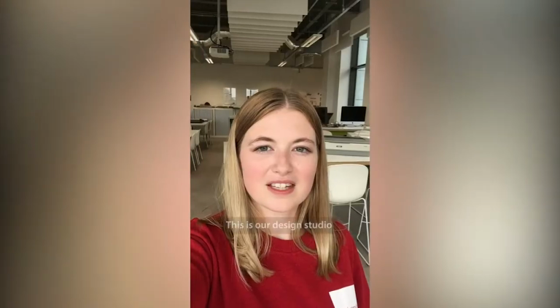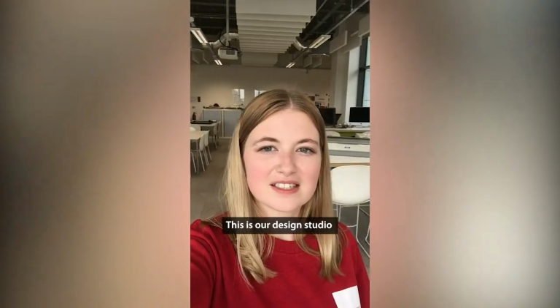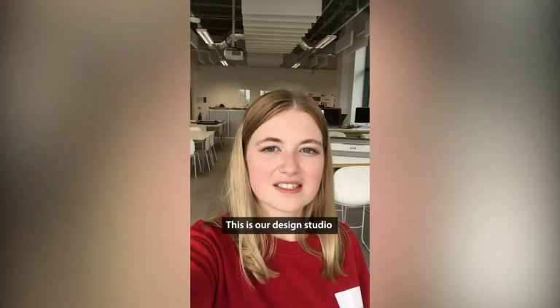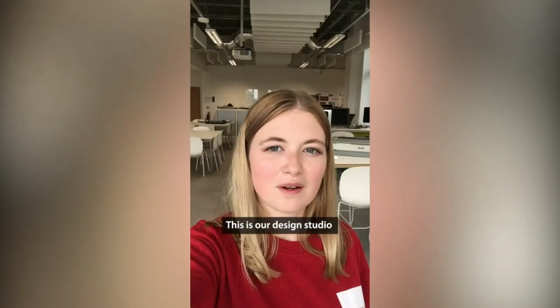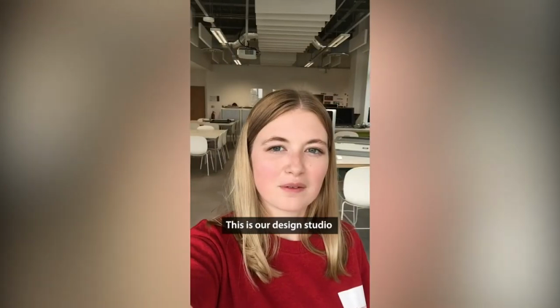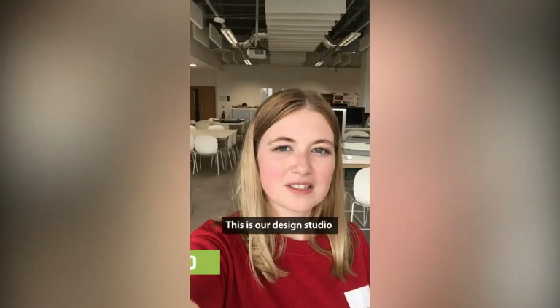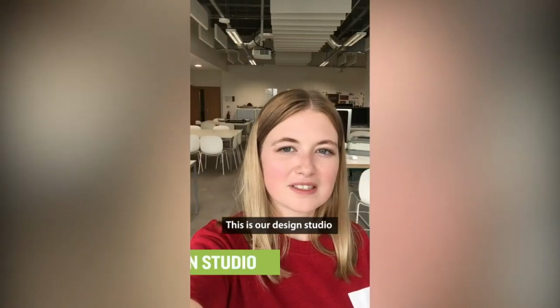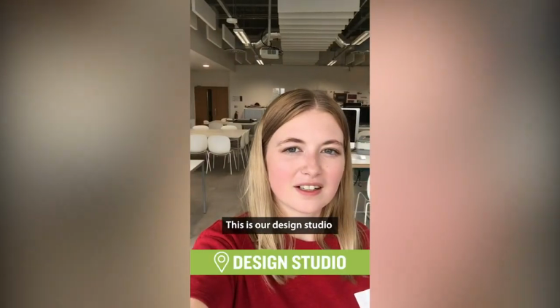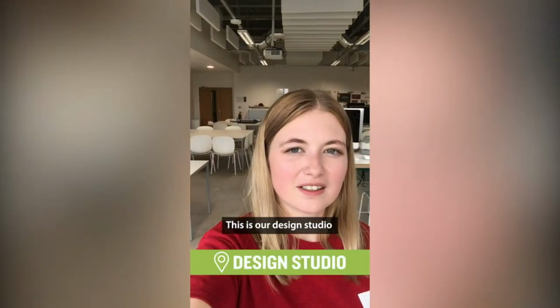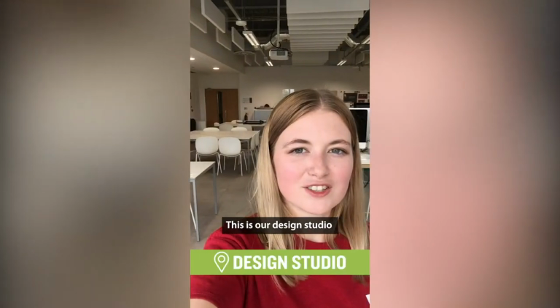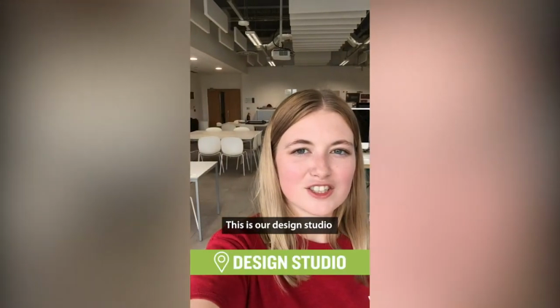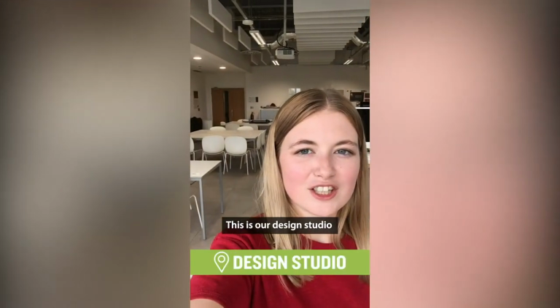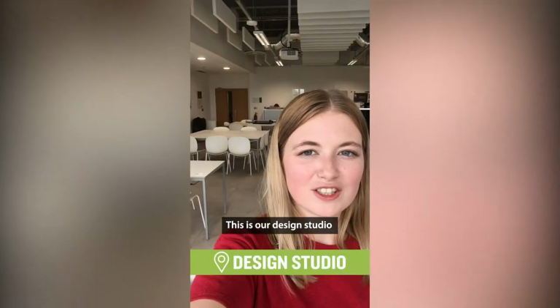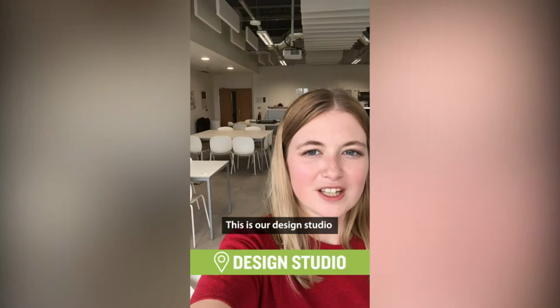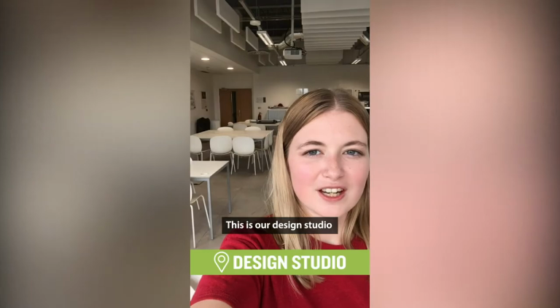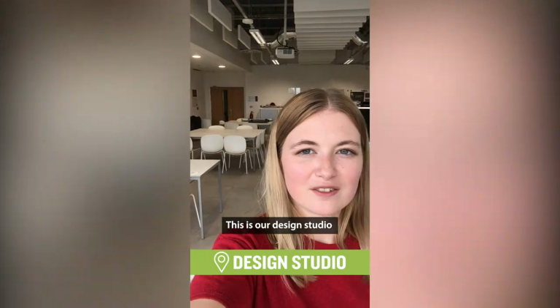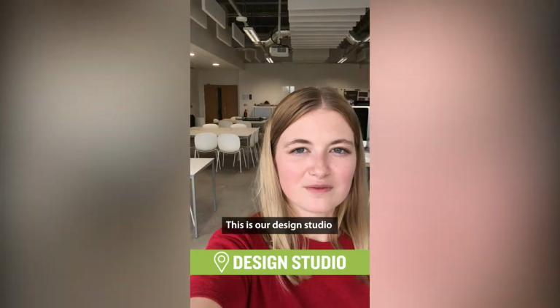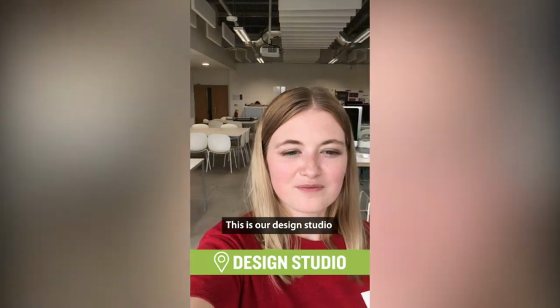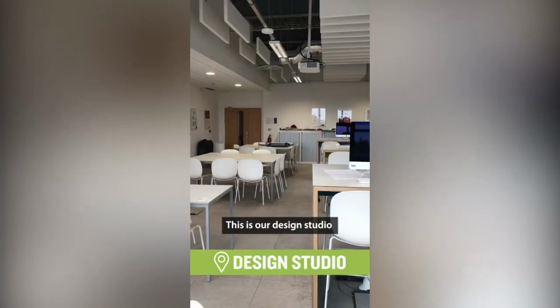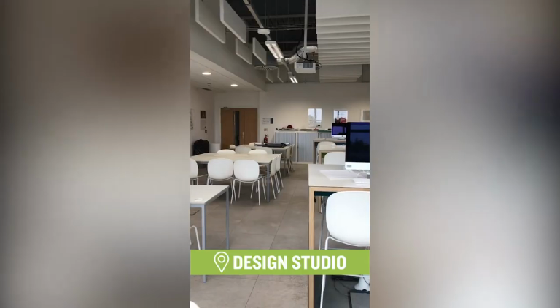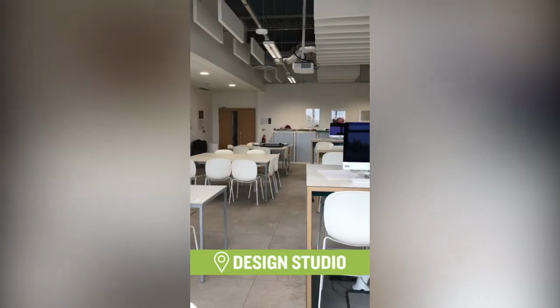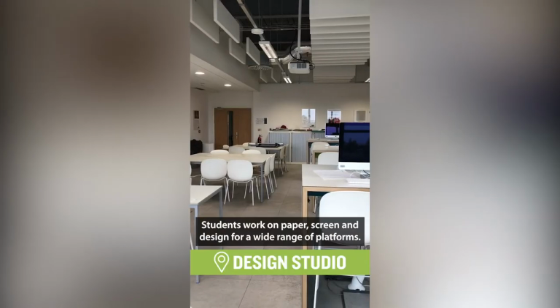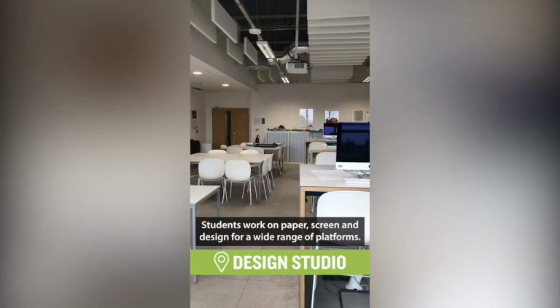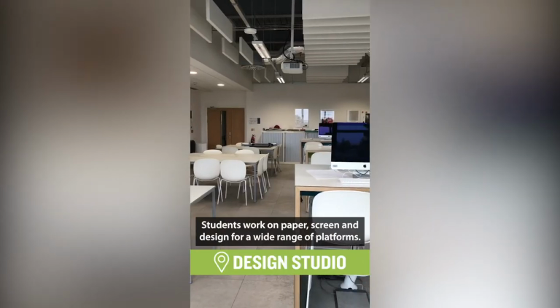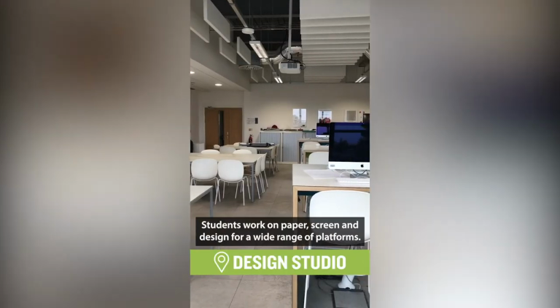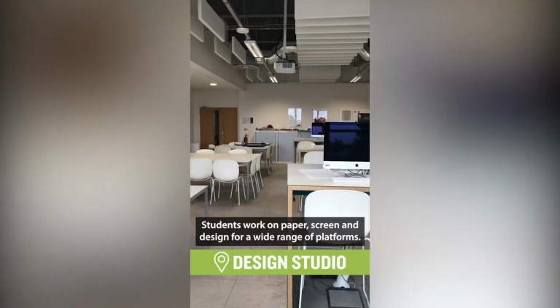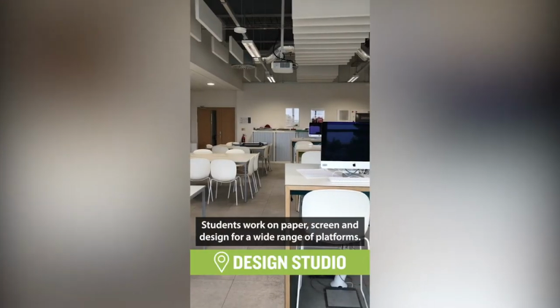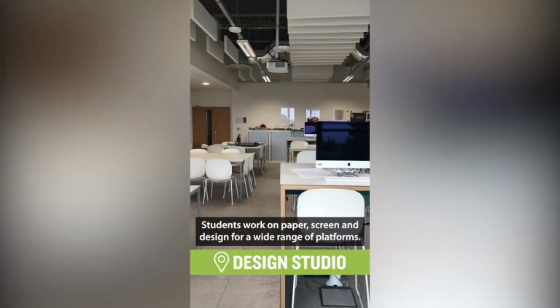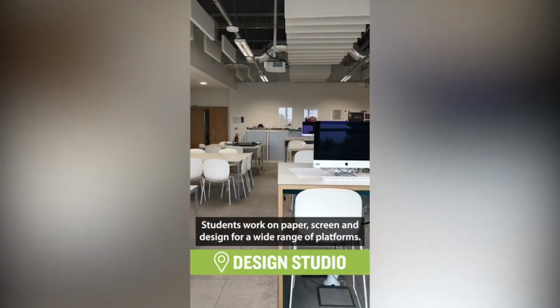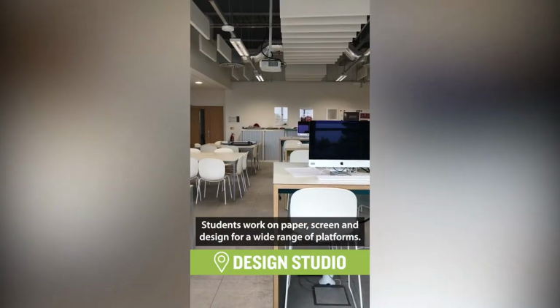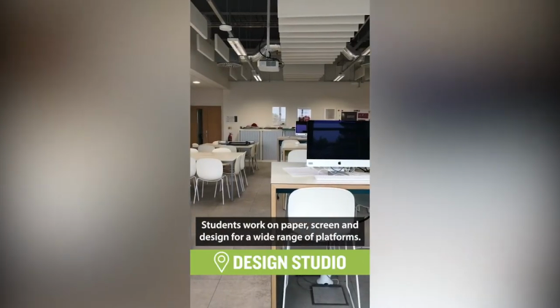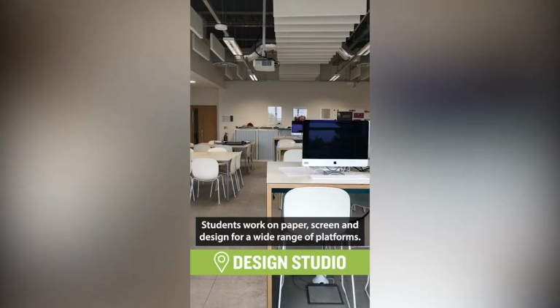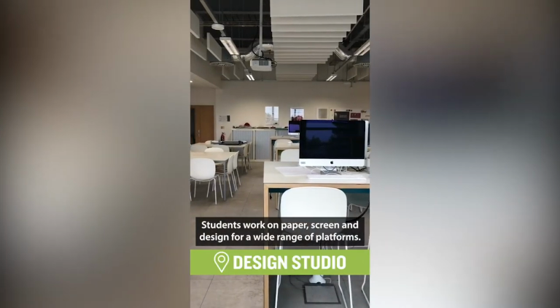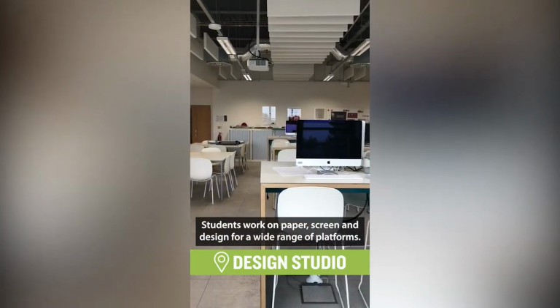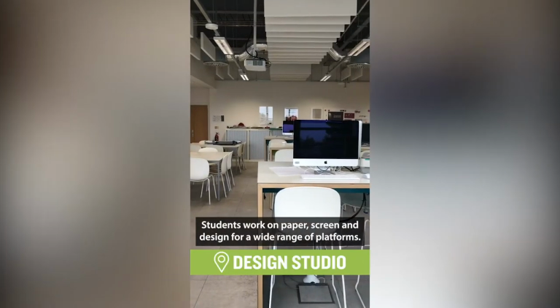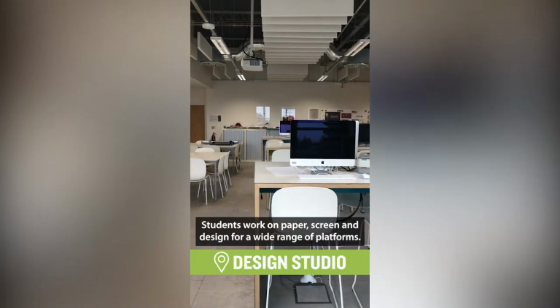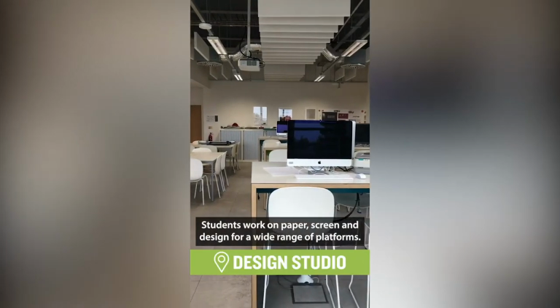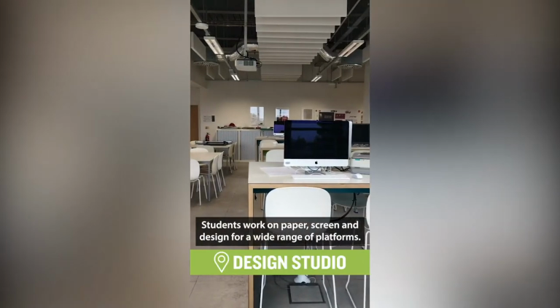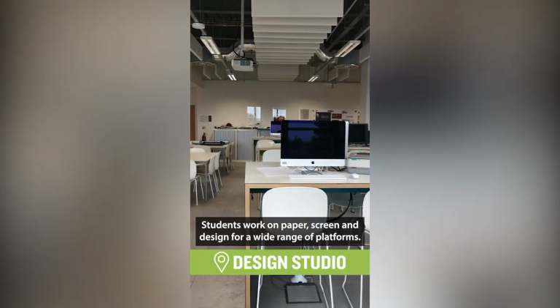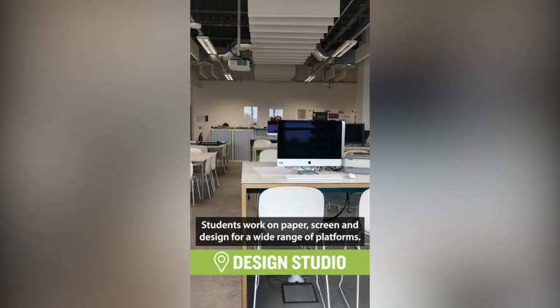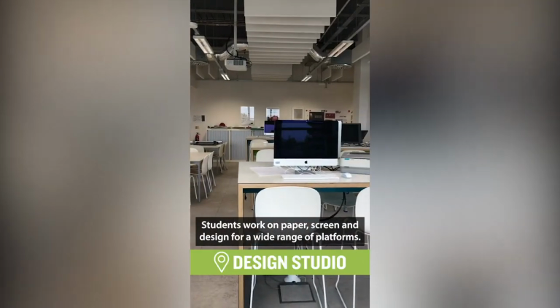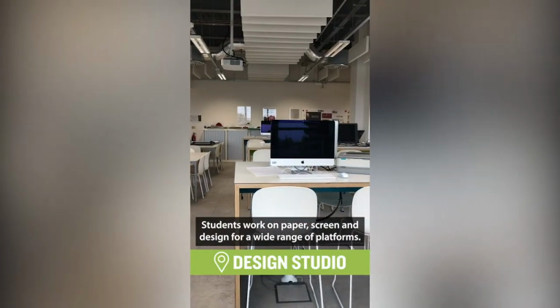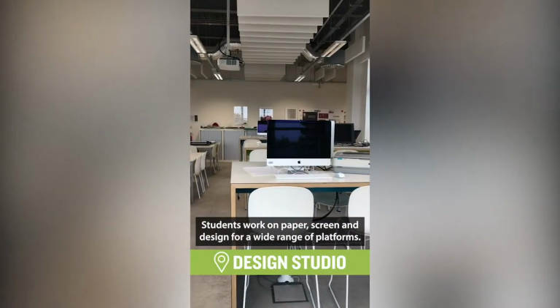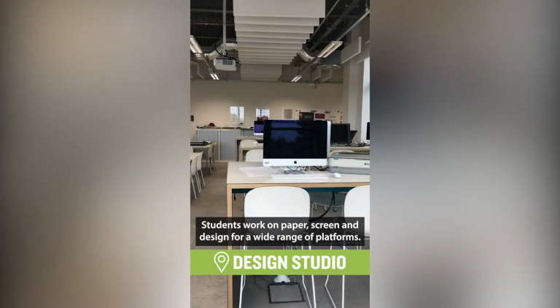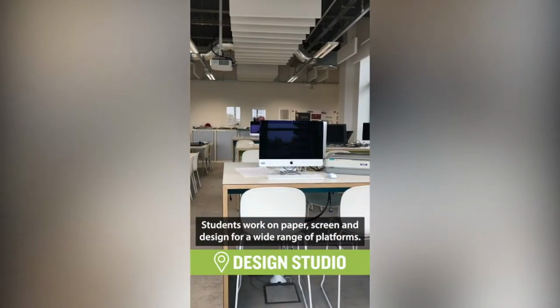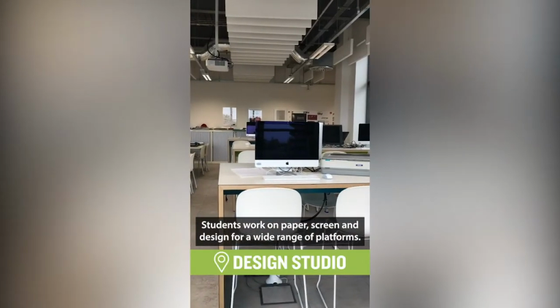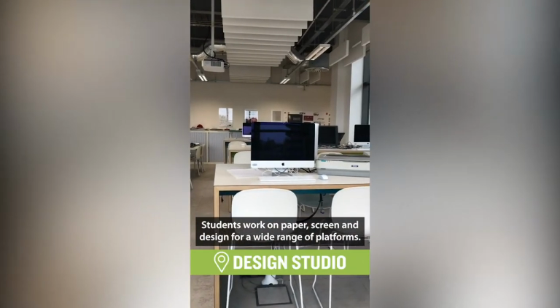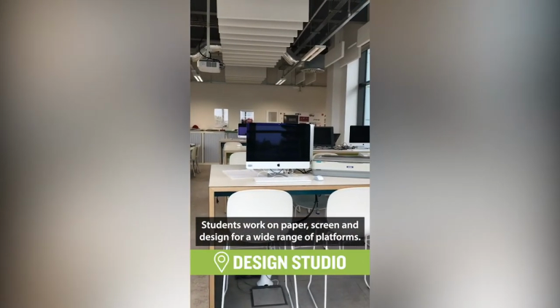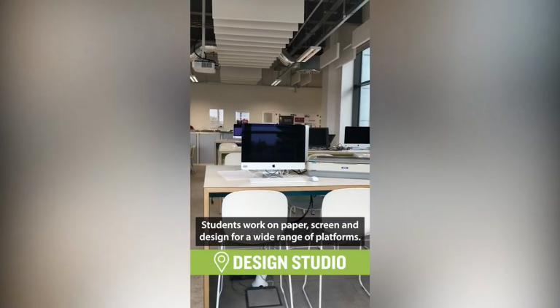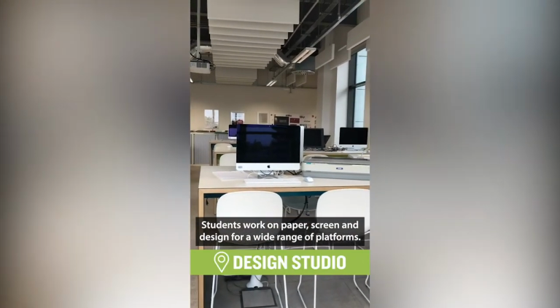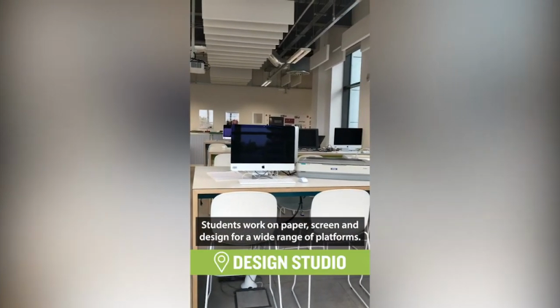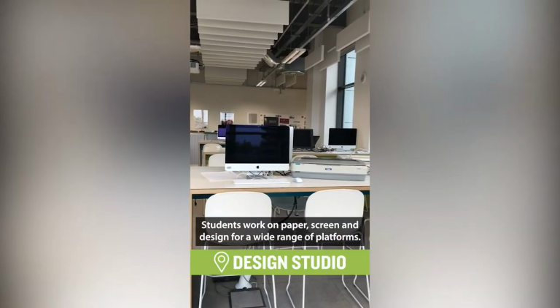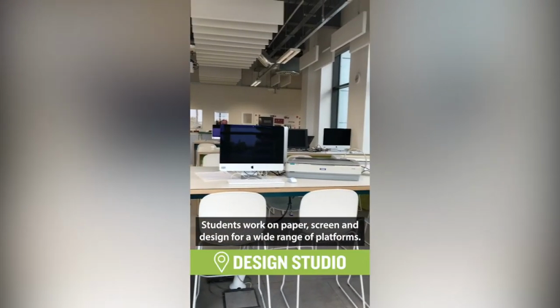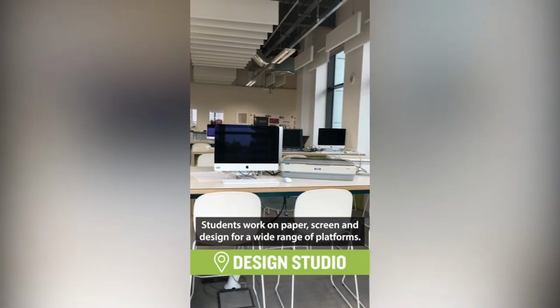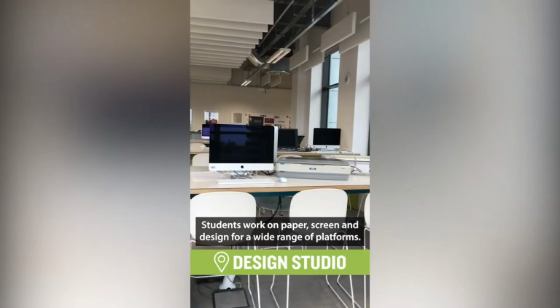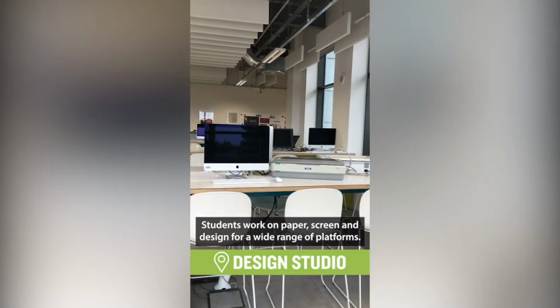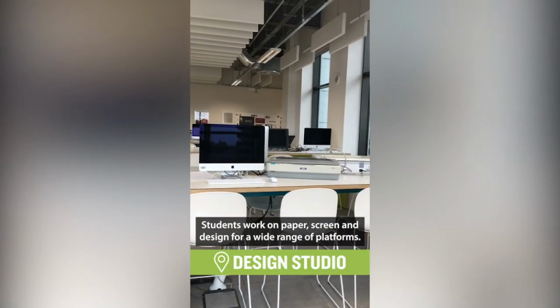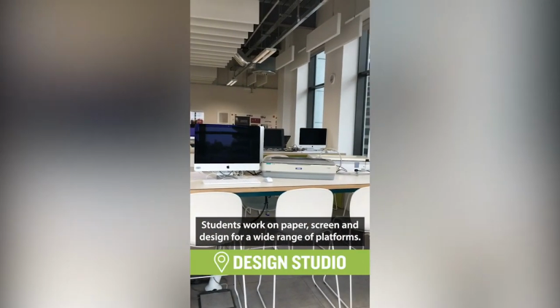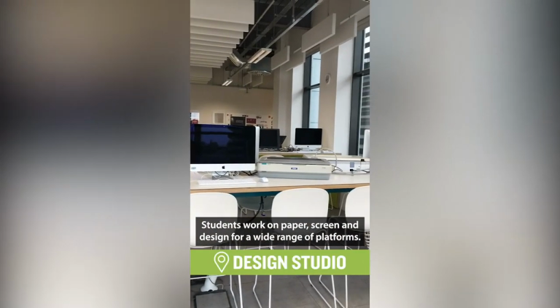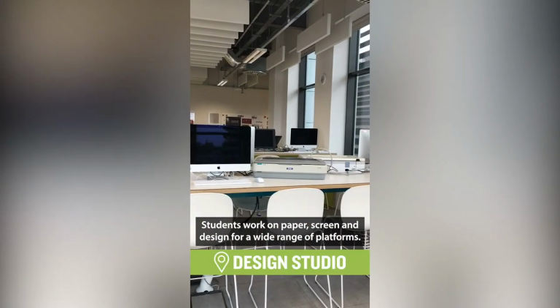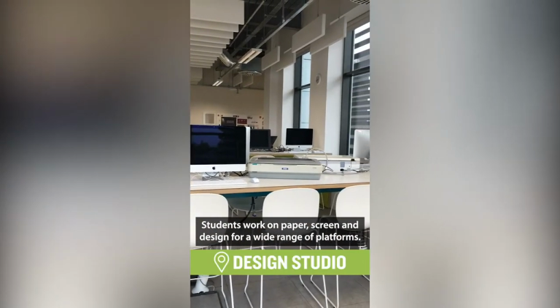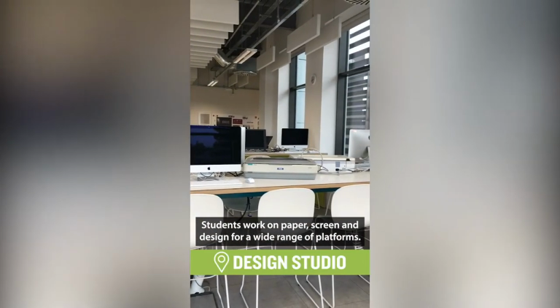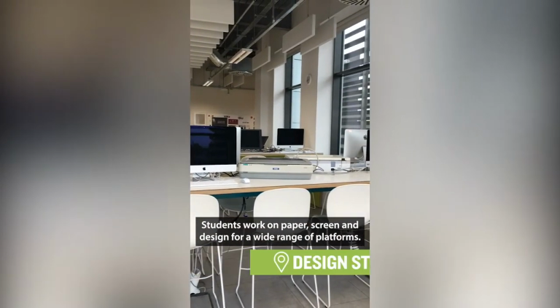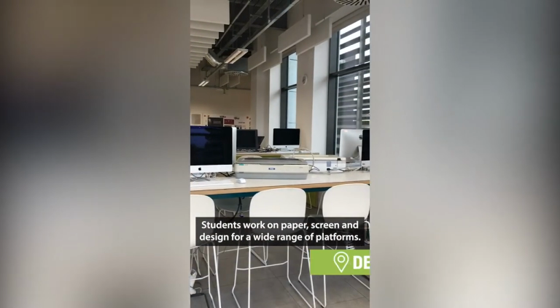This is our design studio. Students work on paper, screen and design for a wide range of platforms.